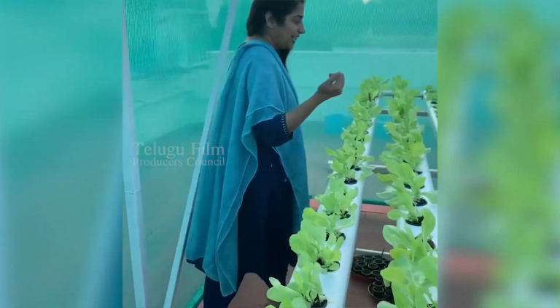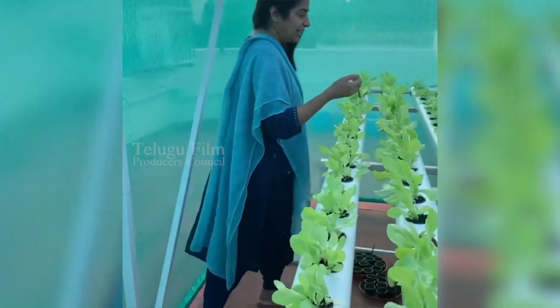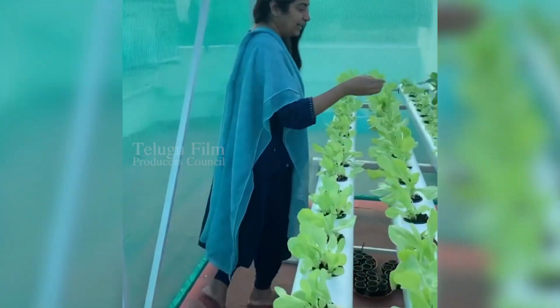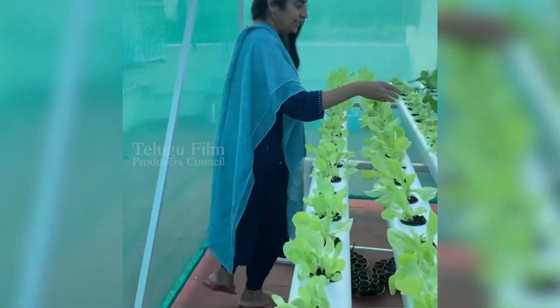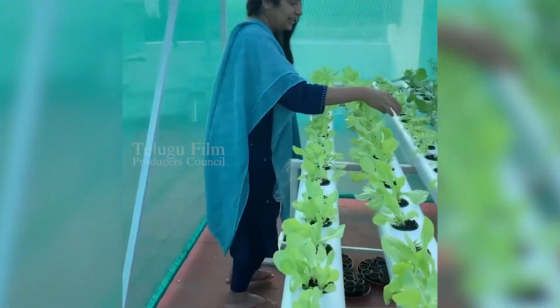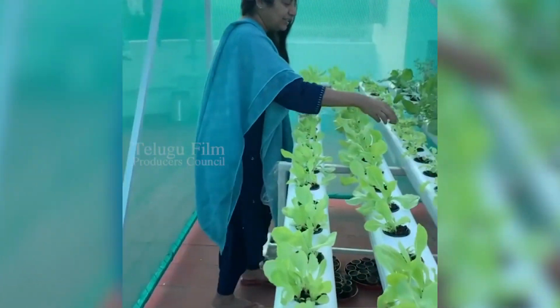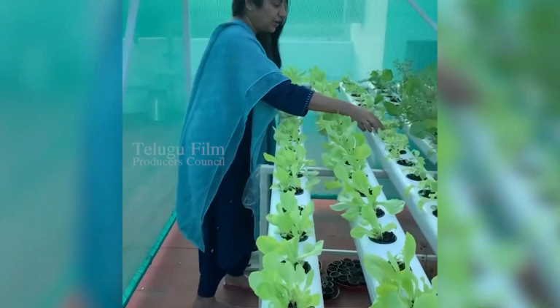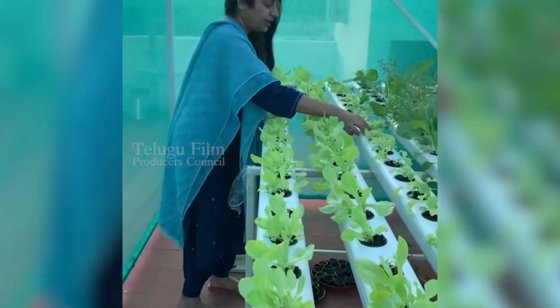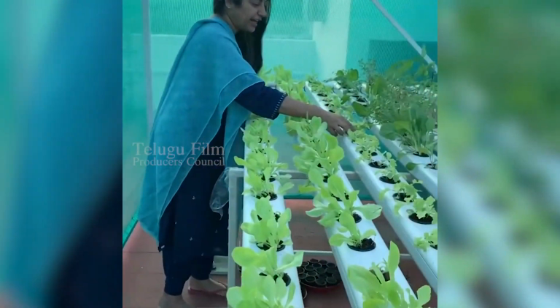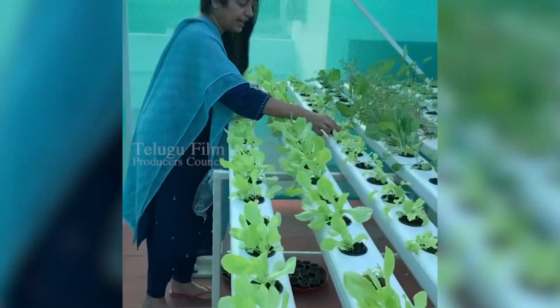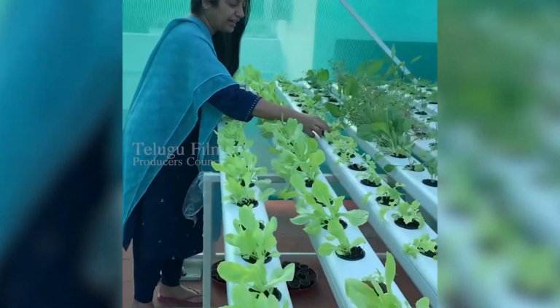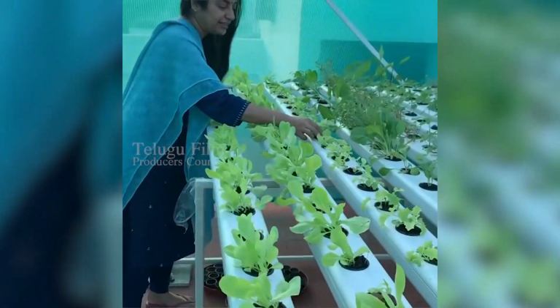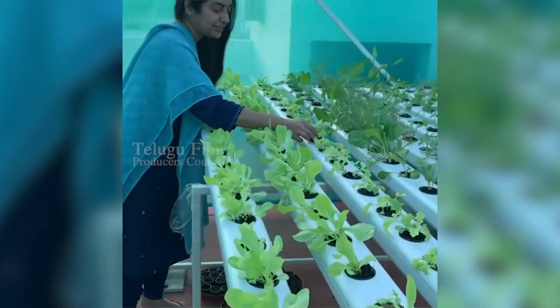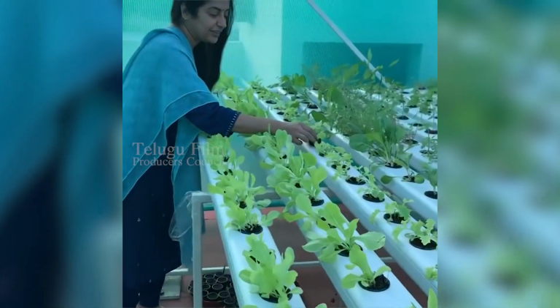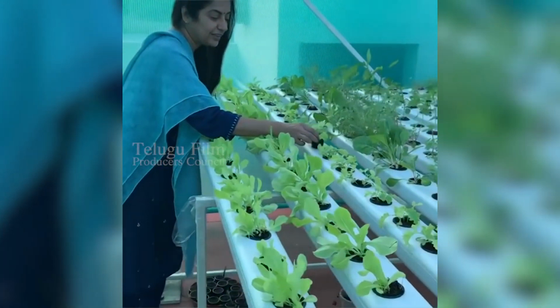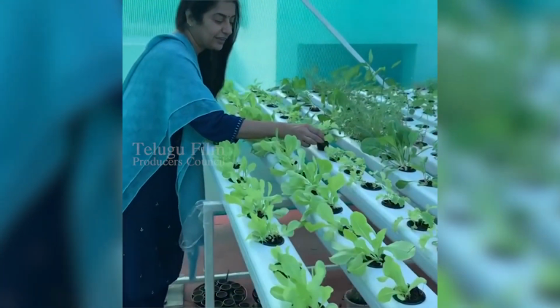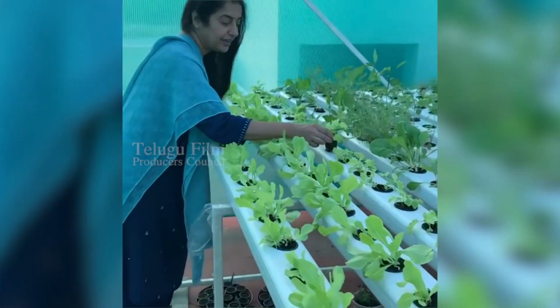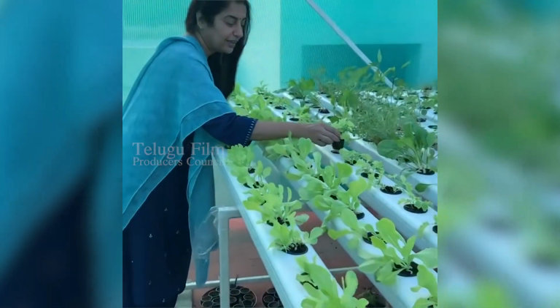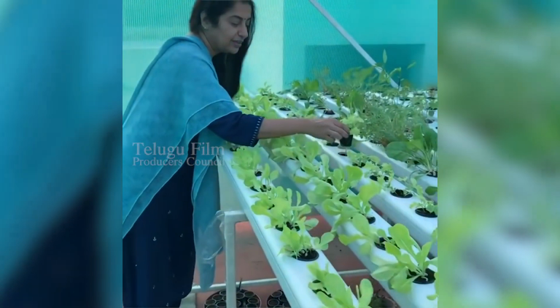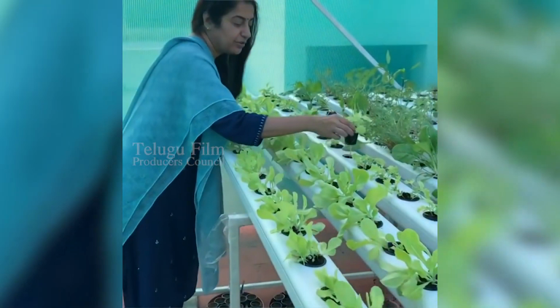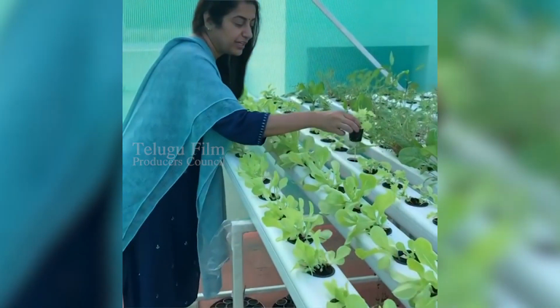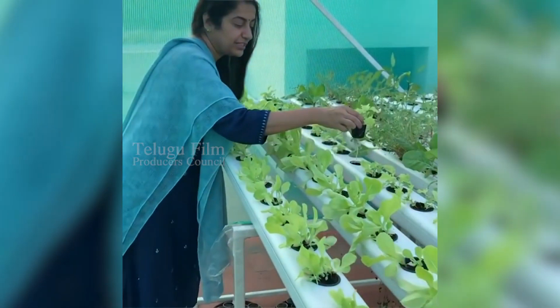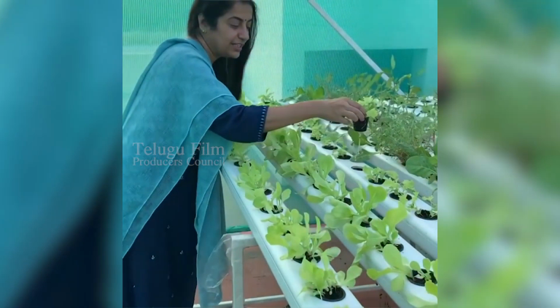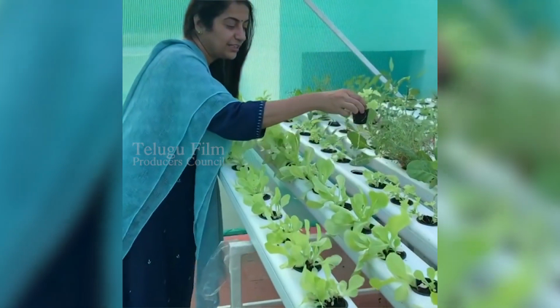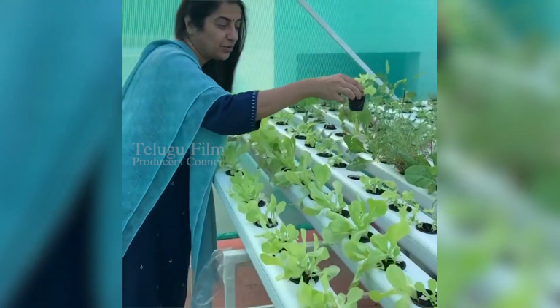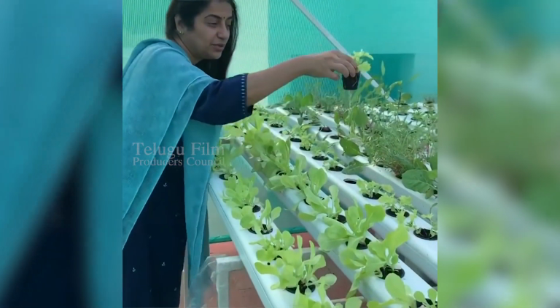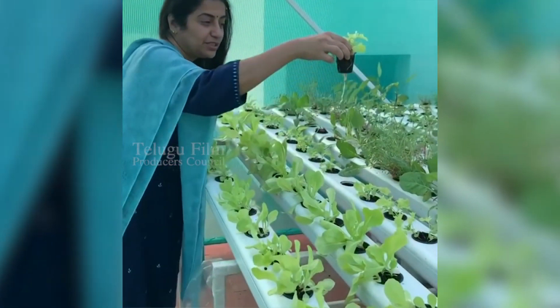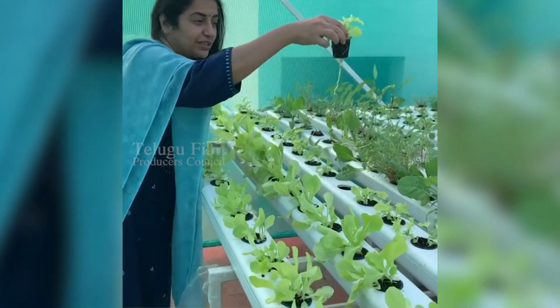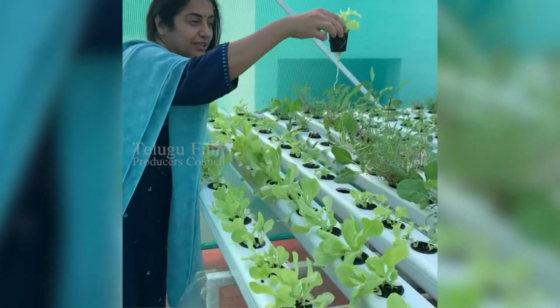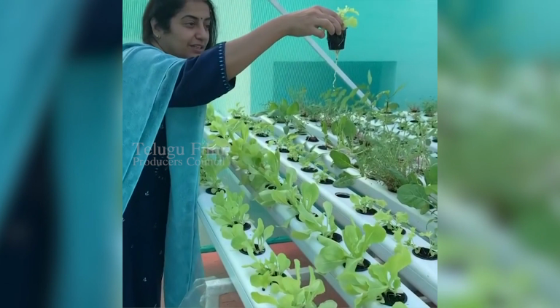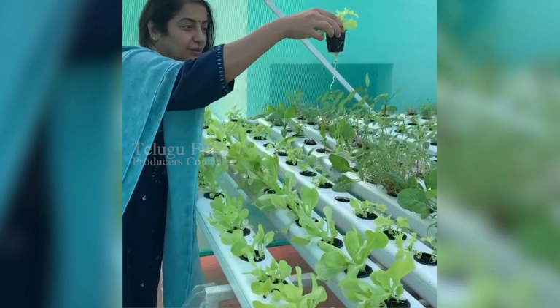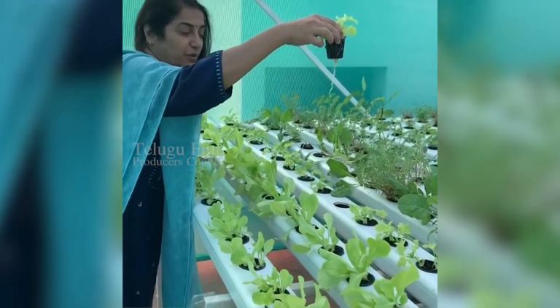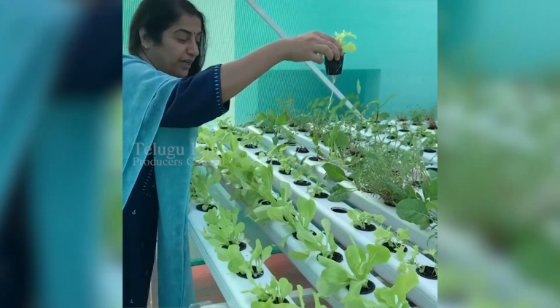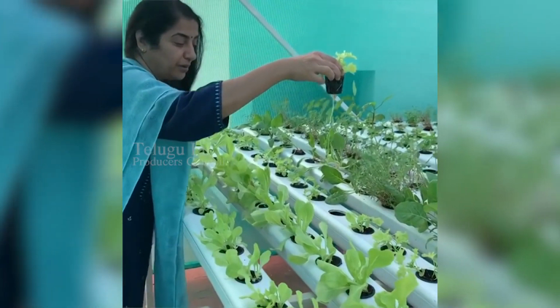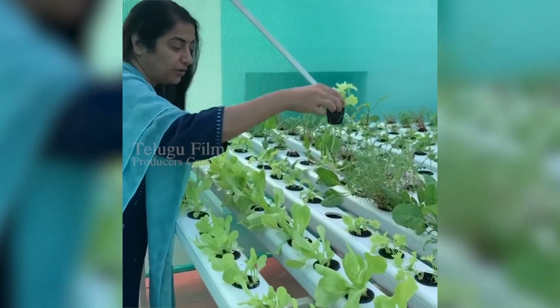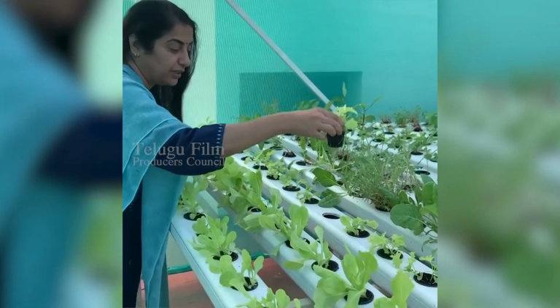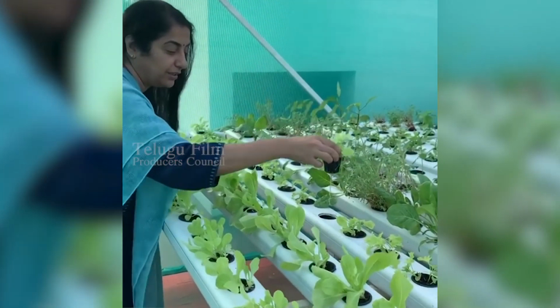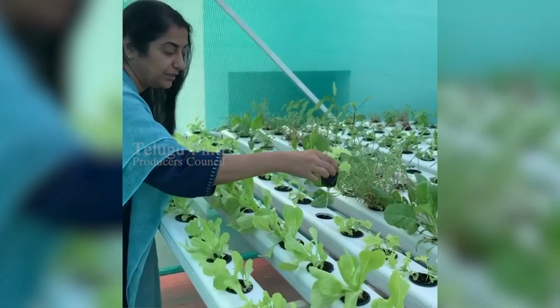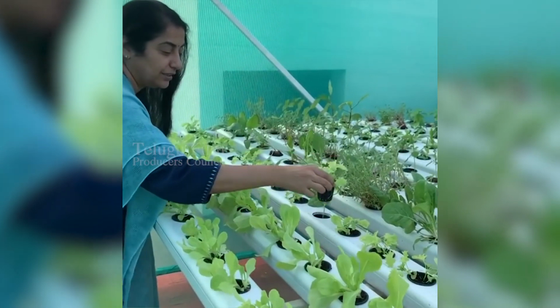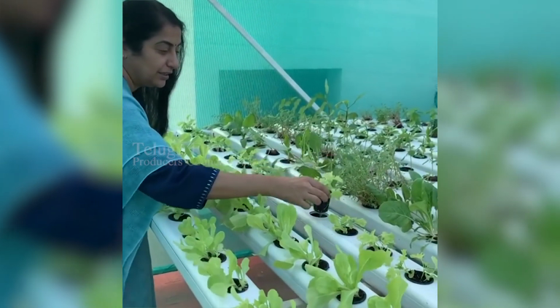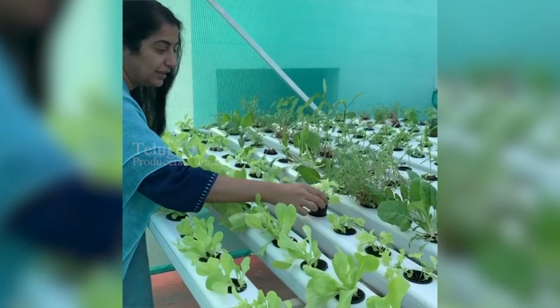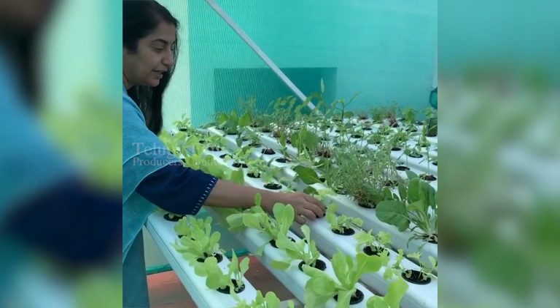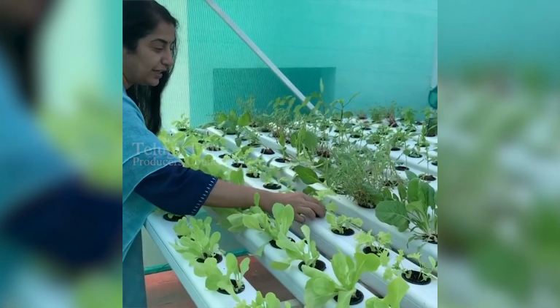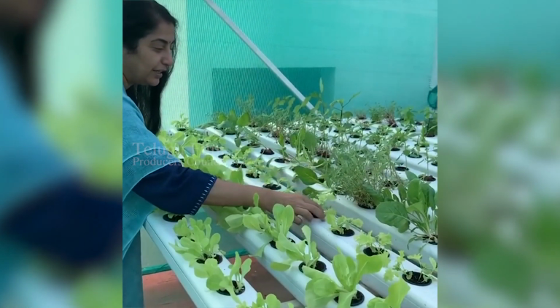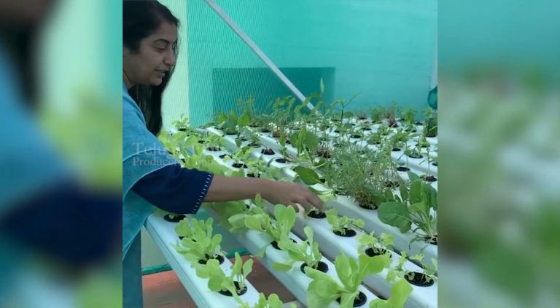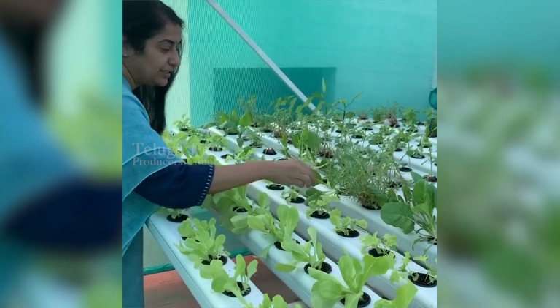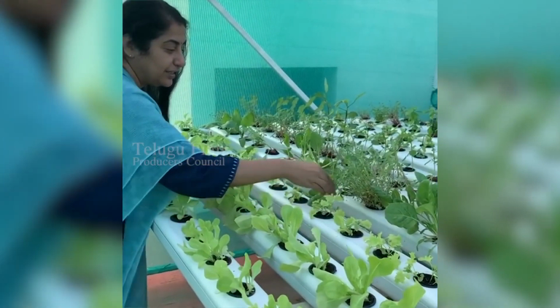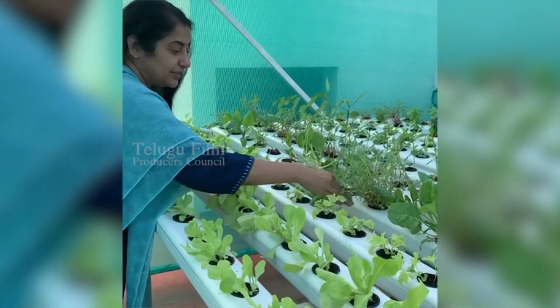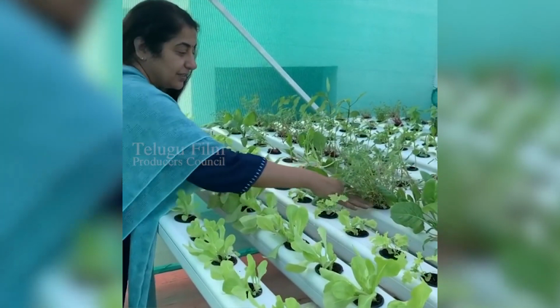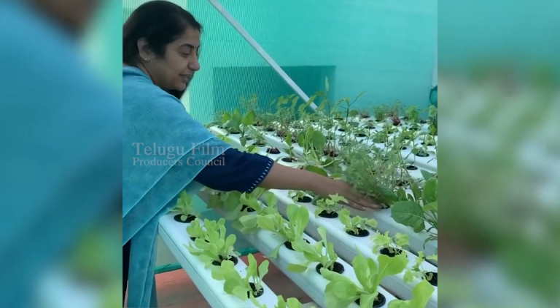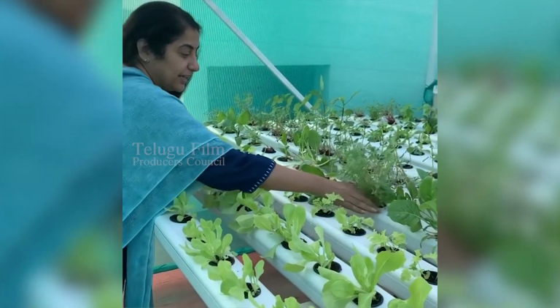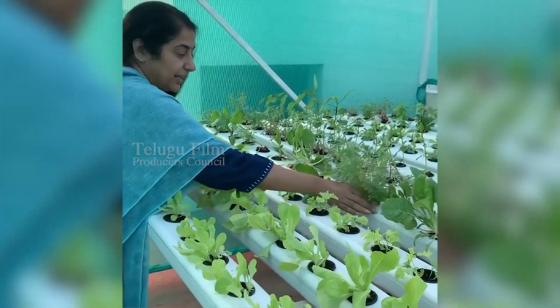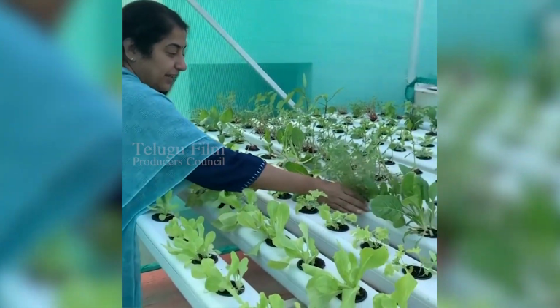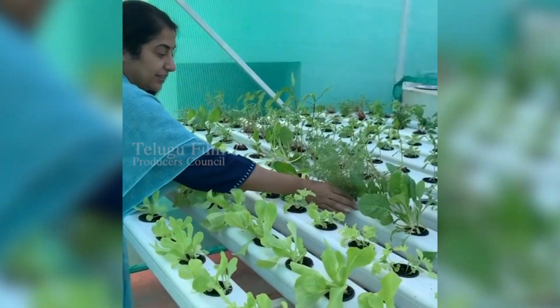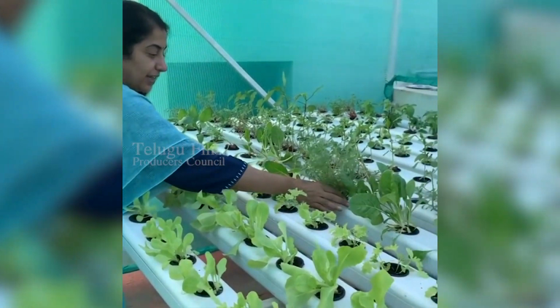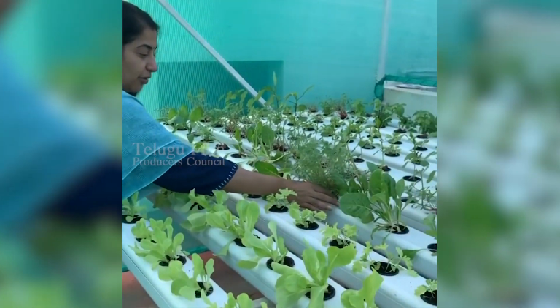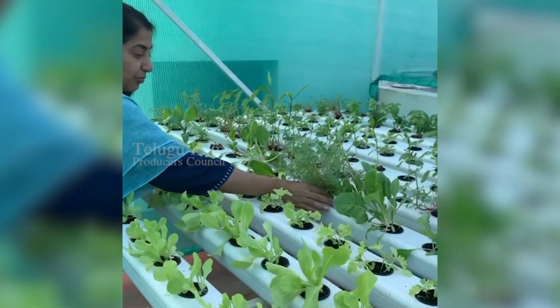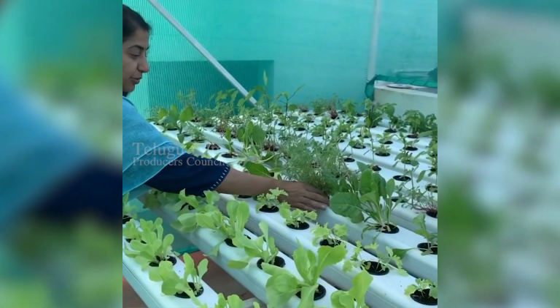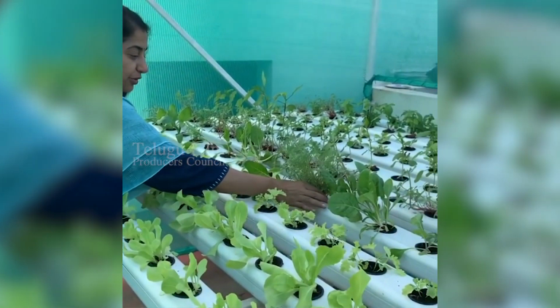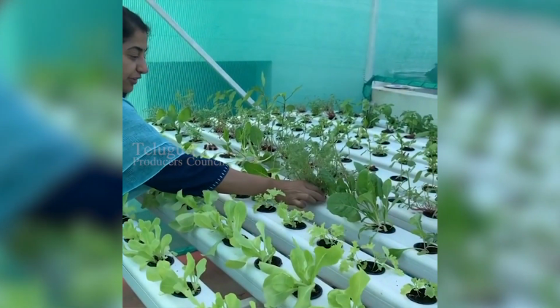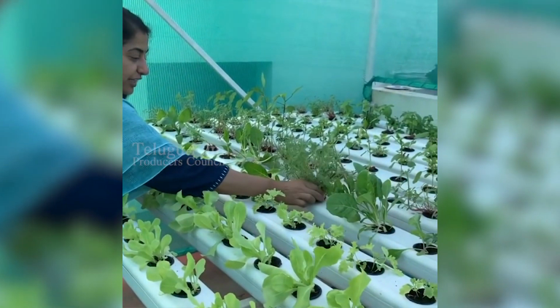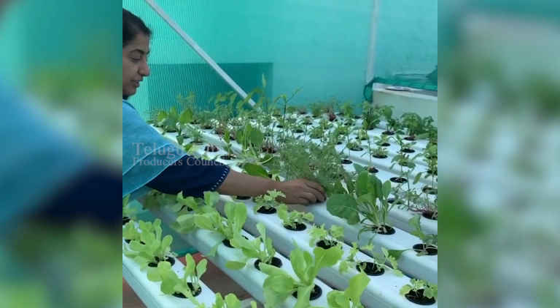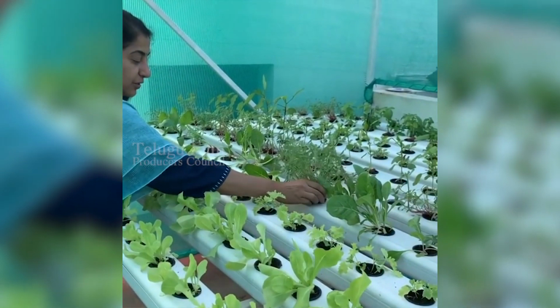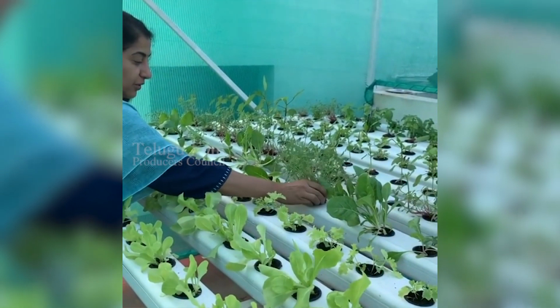These are all kales. You can see the roots — it's growing in water. And this is pira. See how beautifully it's grown.